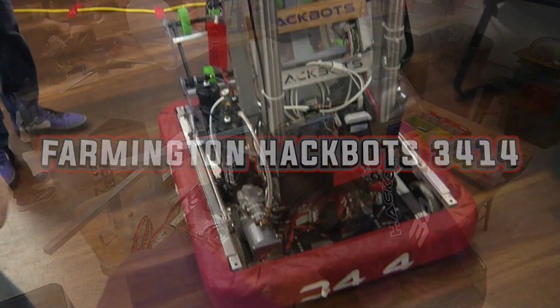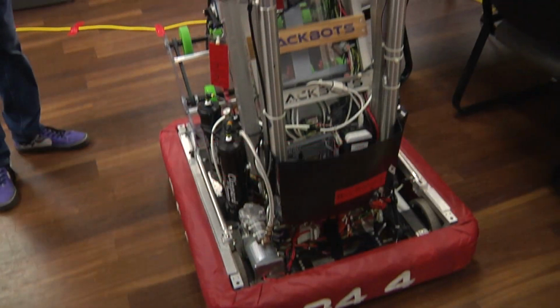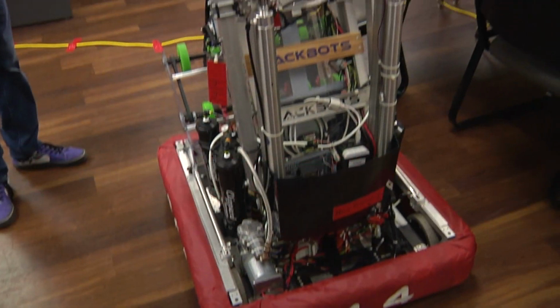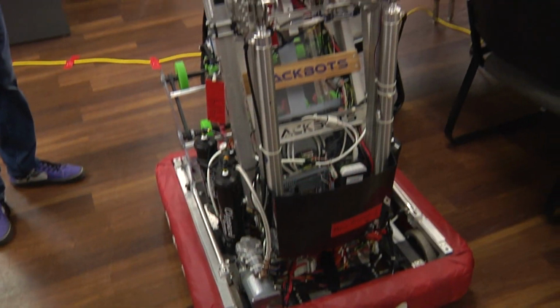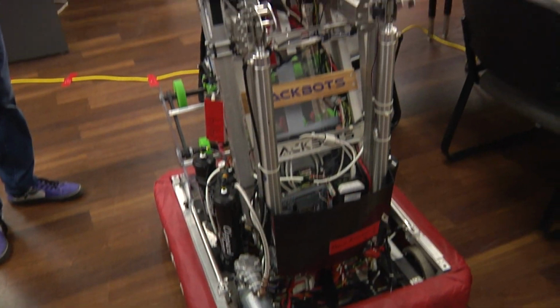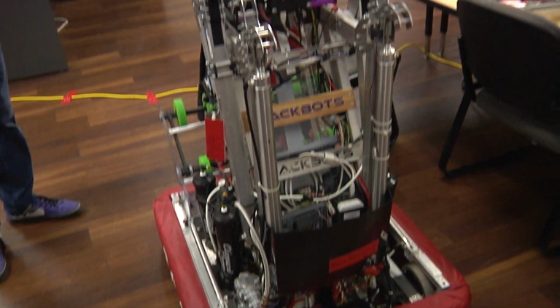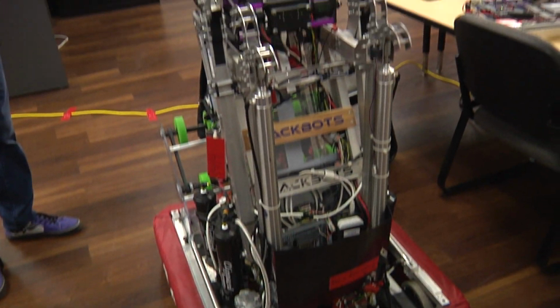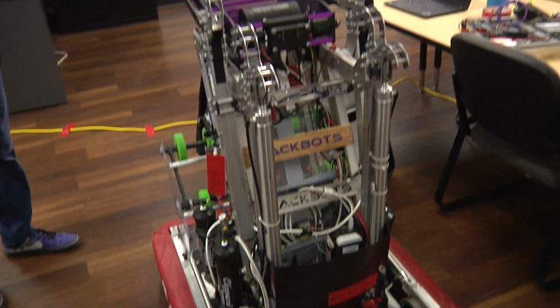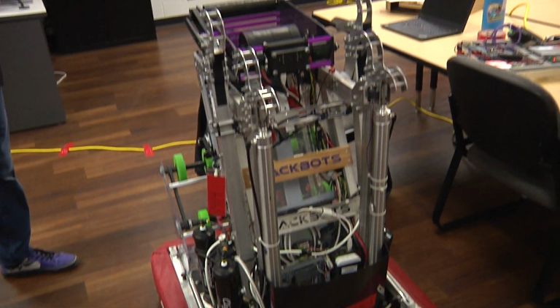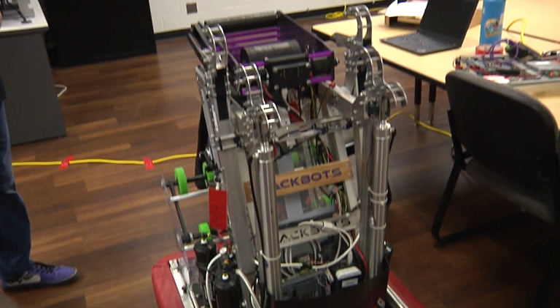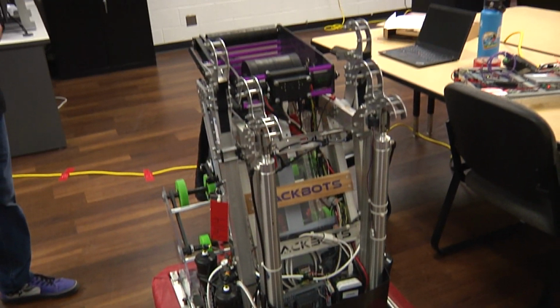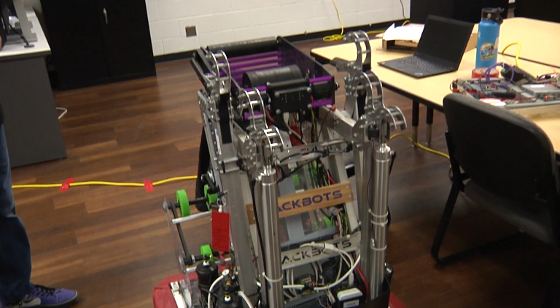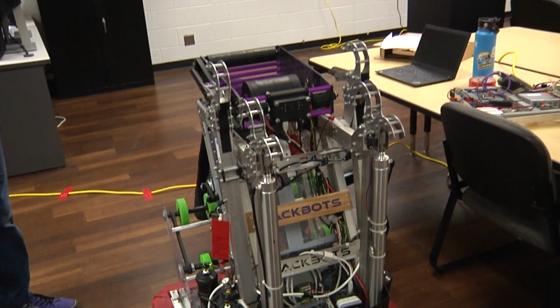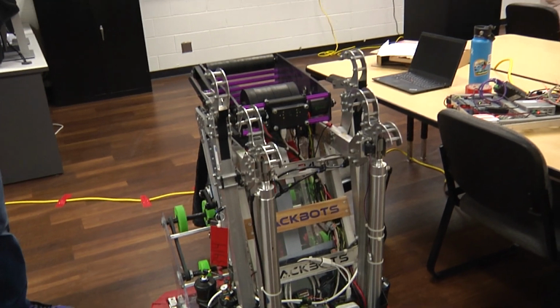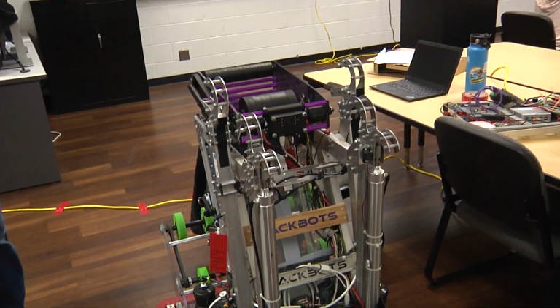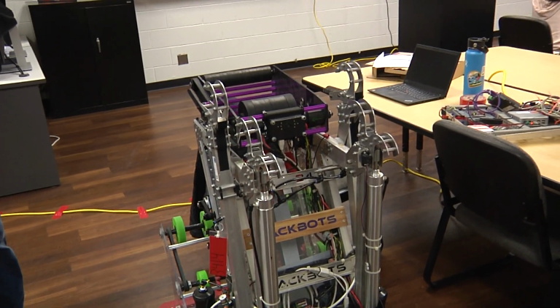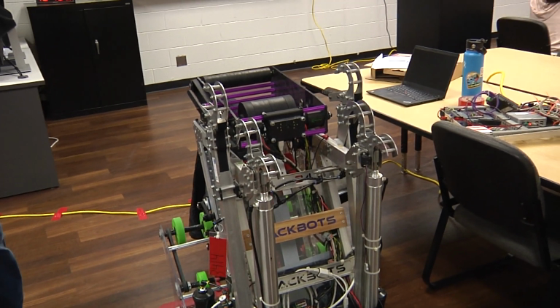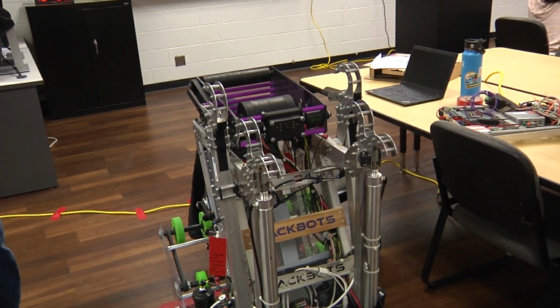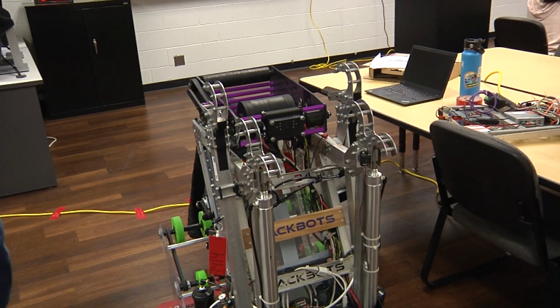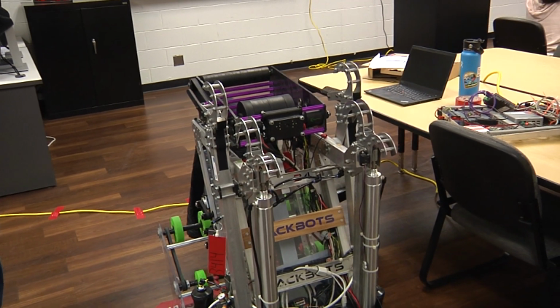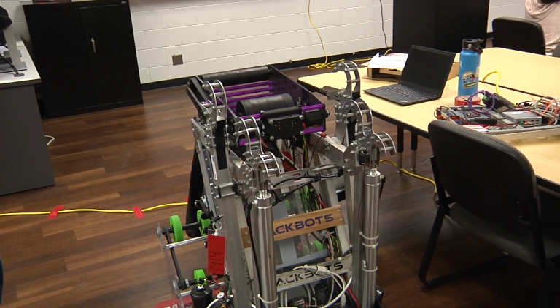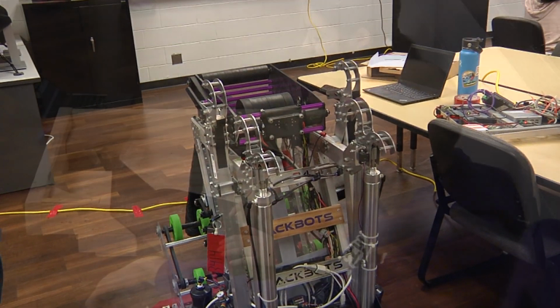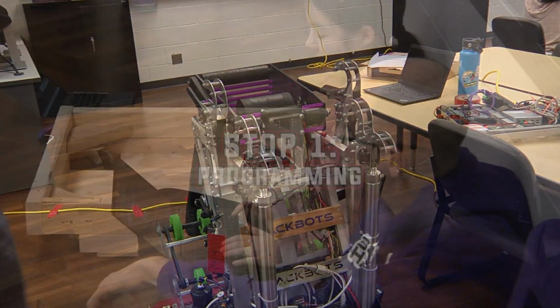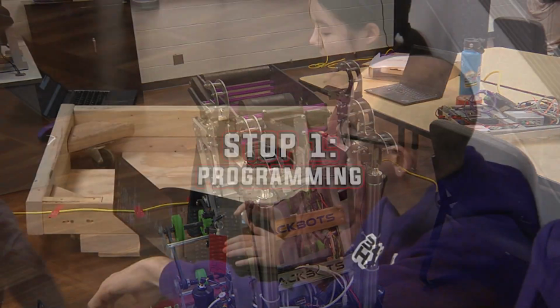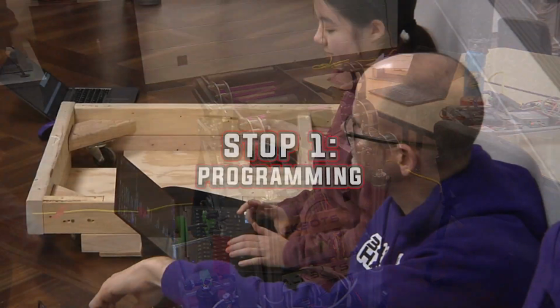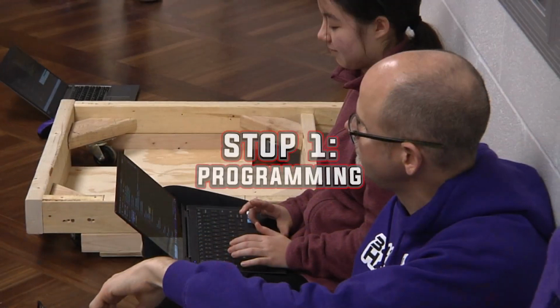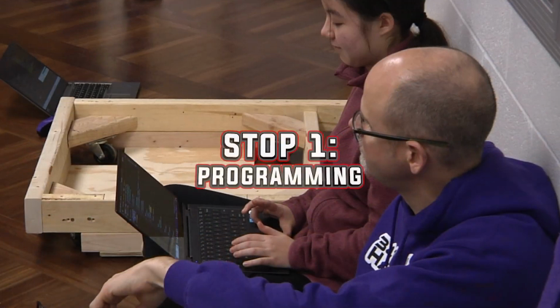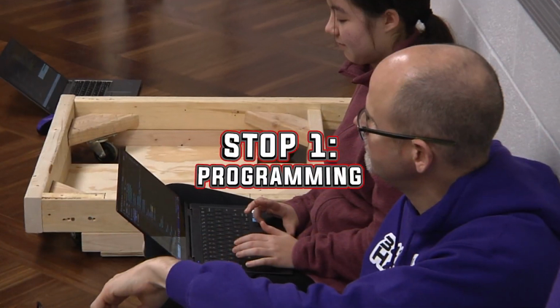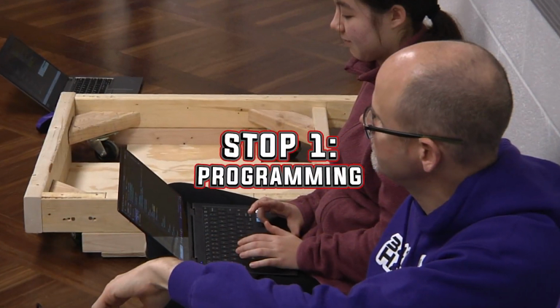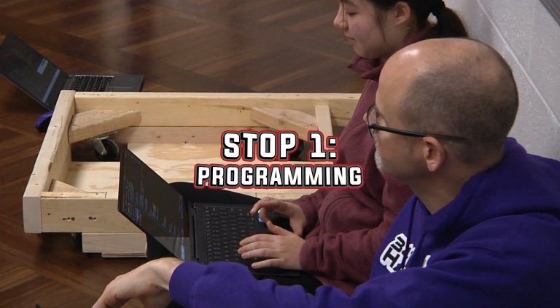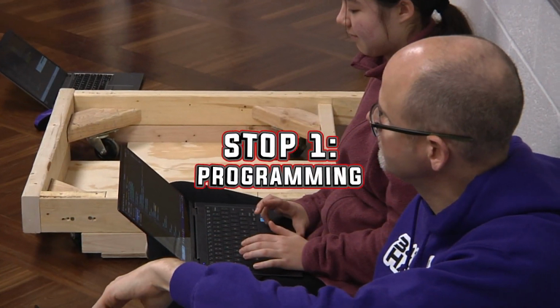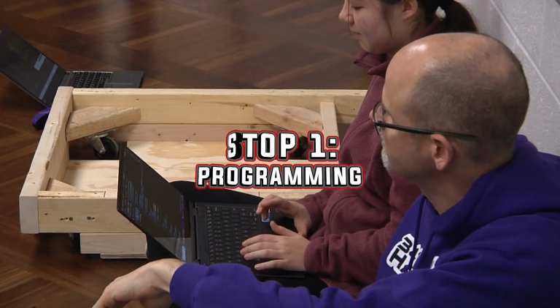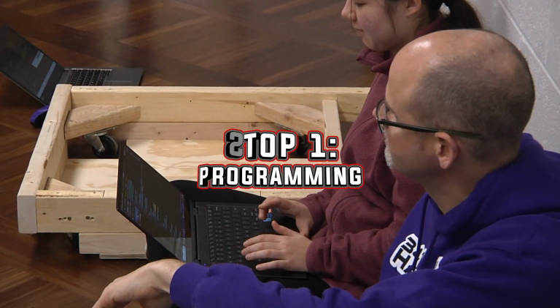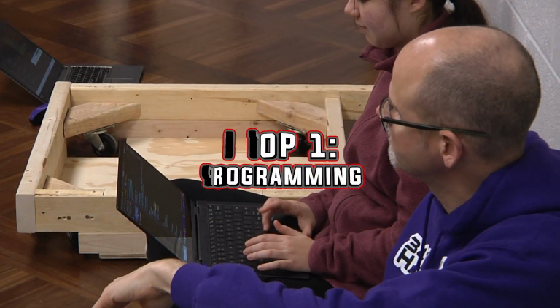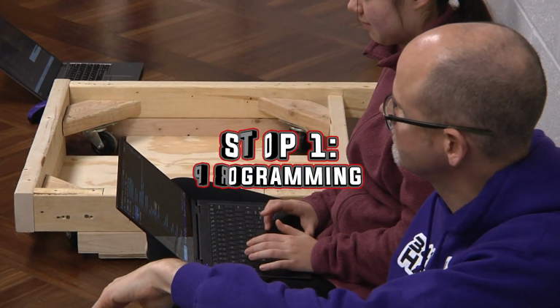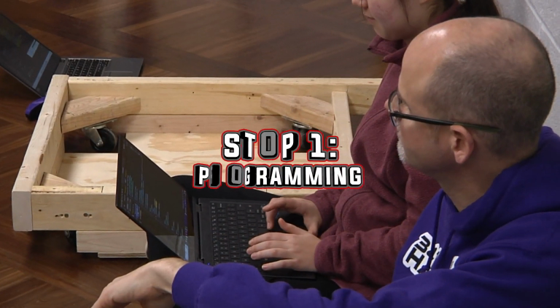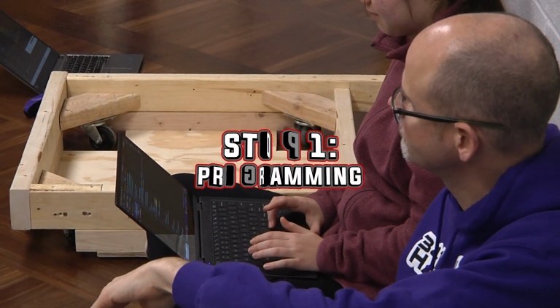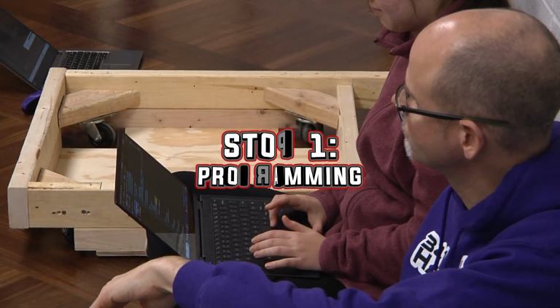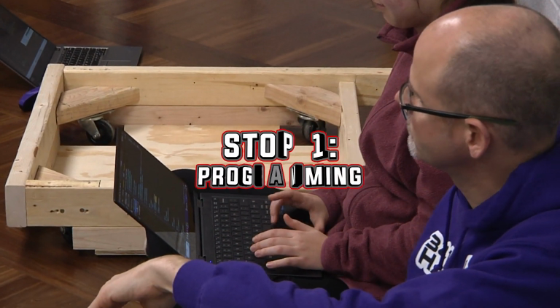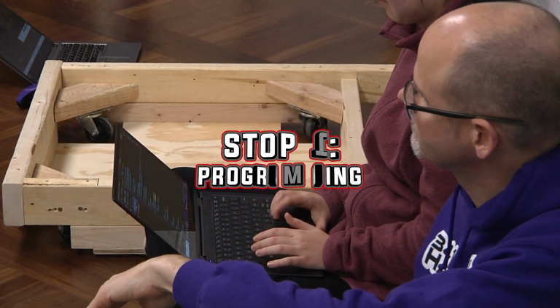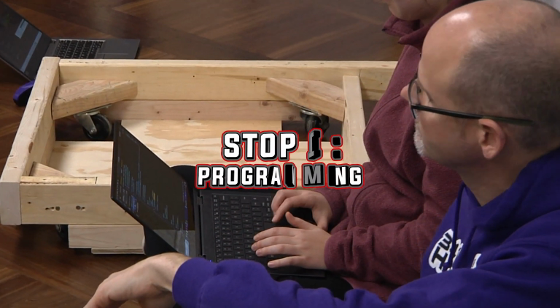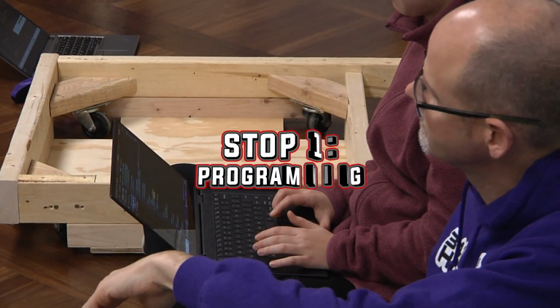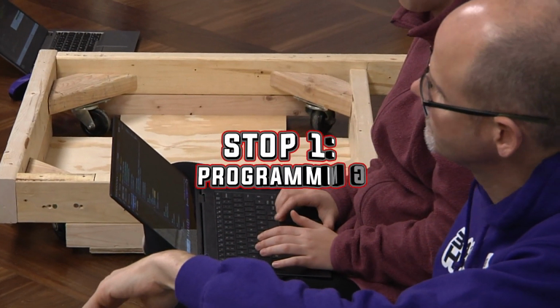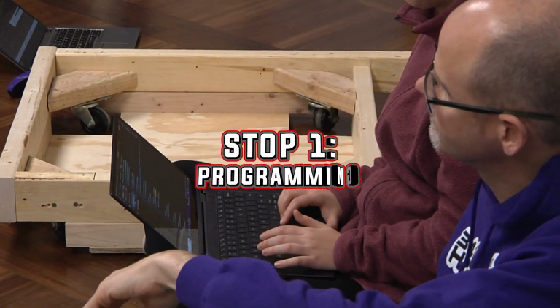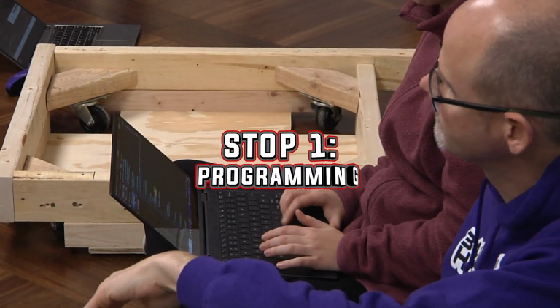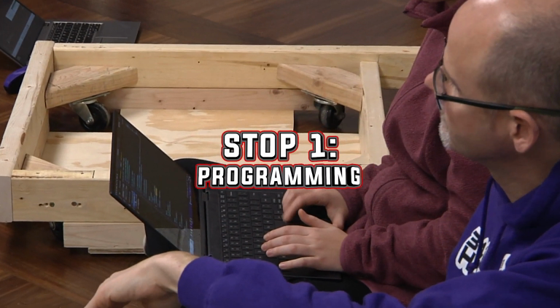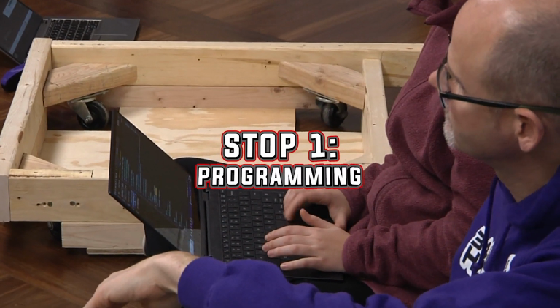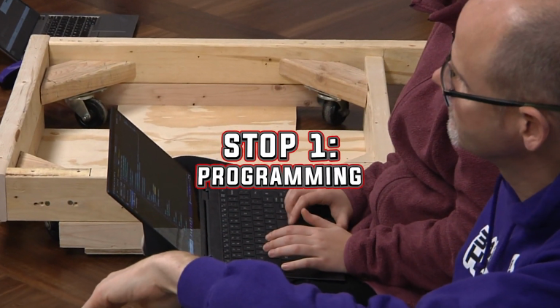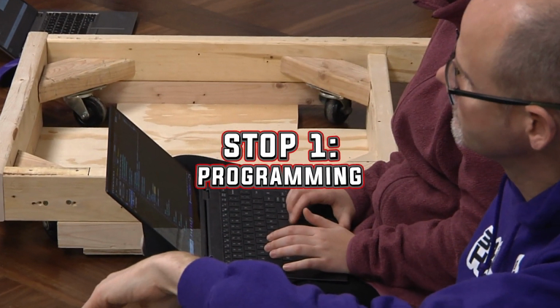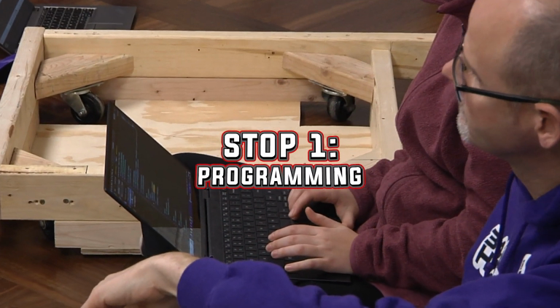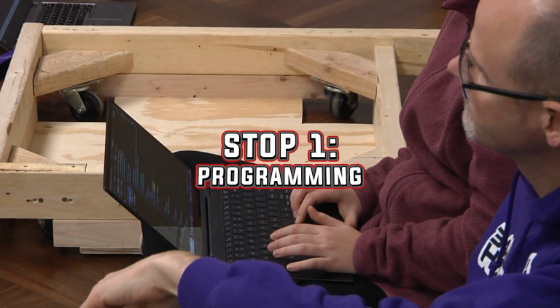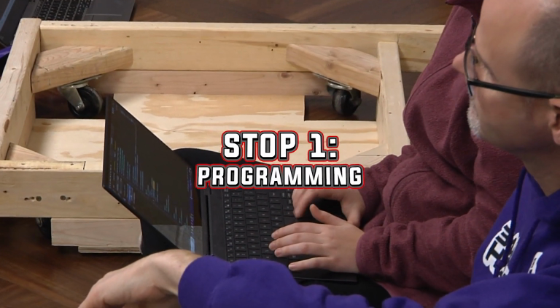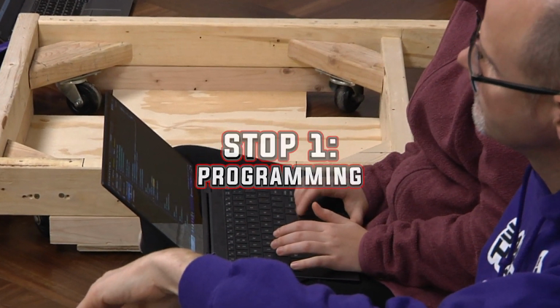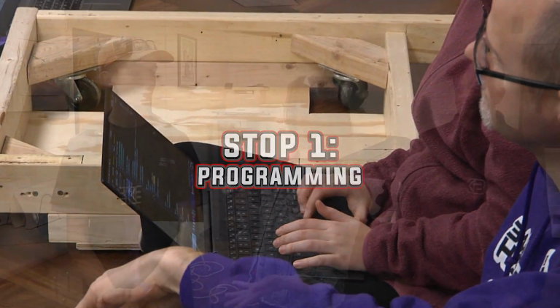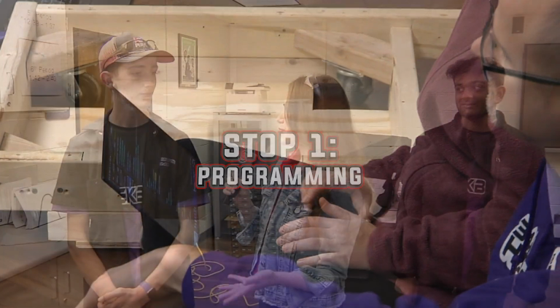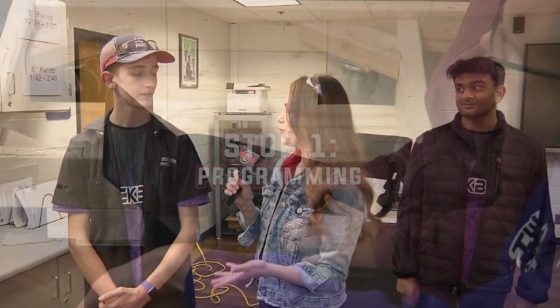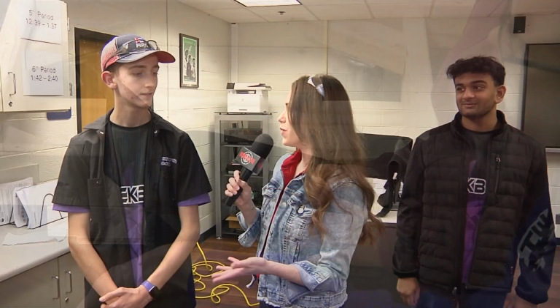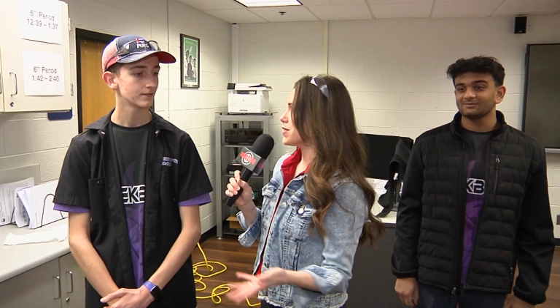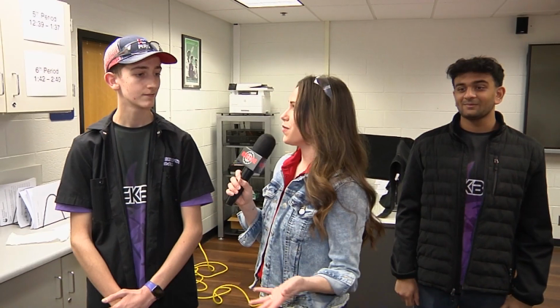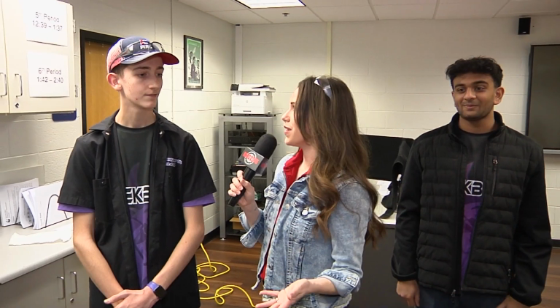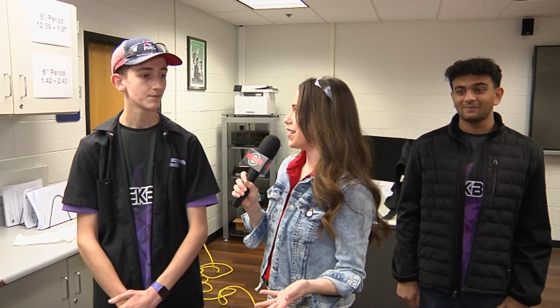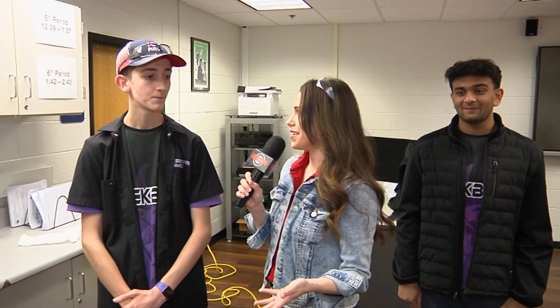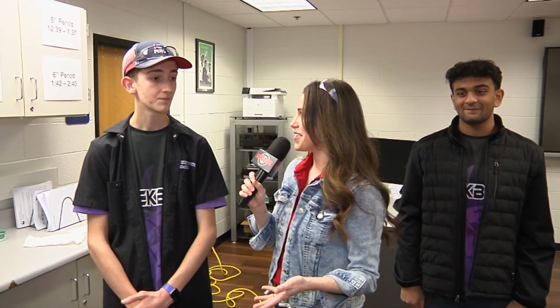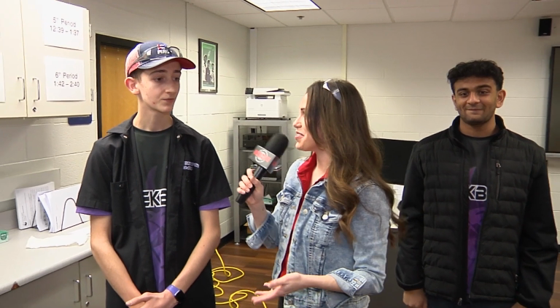The first stop on our tour is the programming room. Tell us what's going on in here.